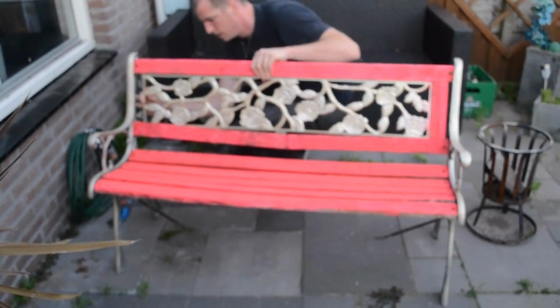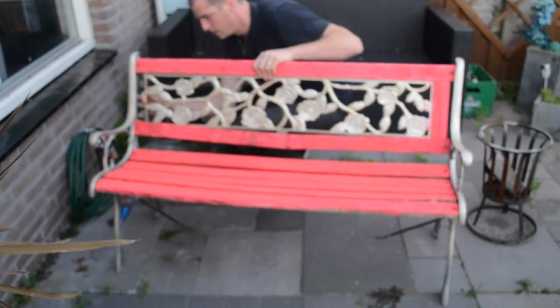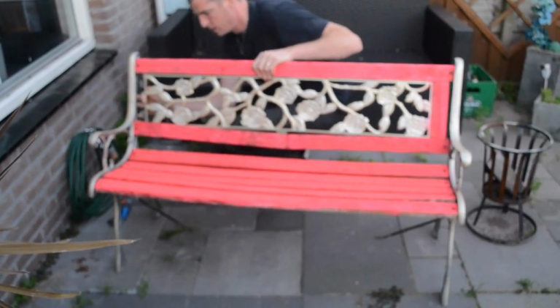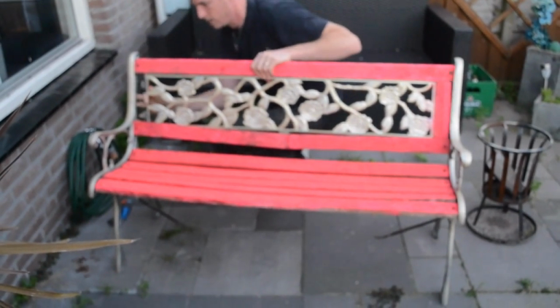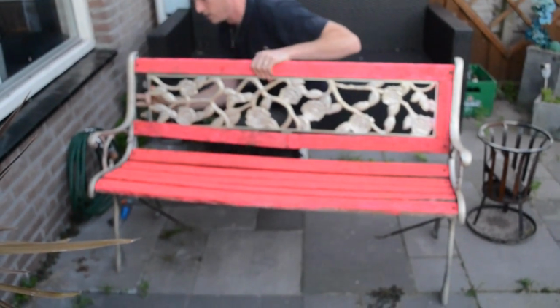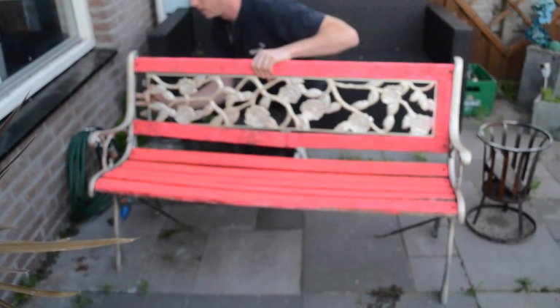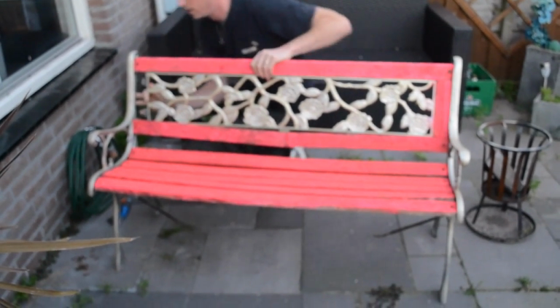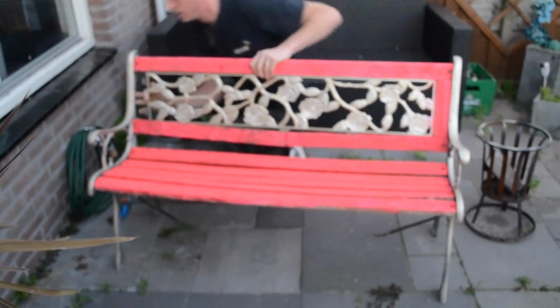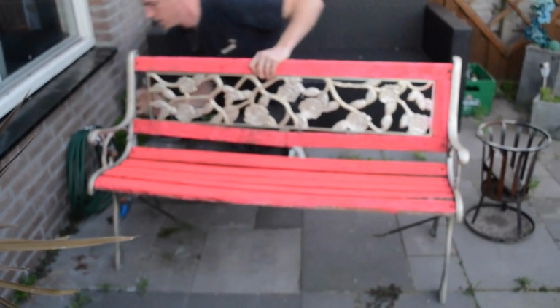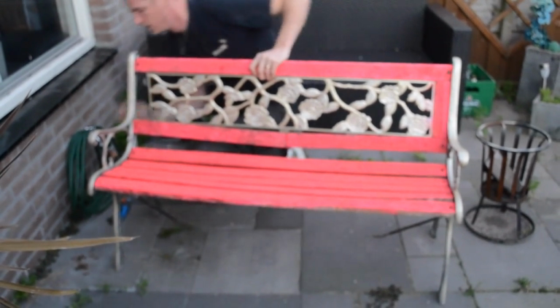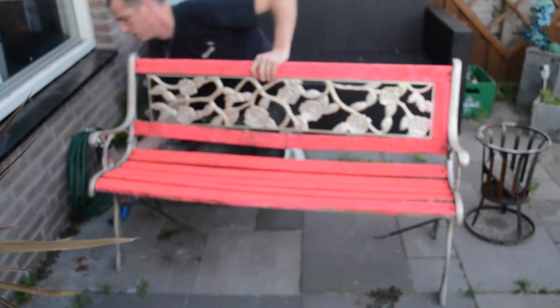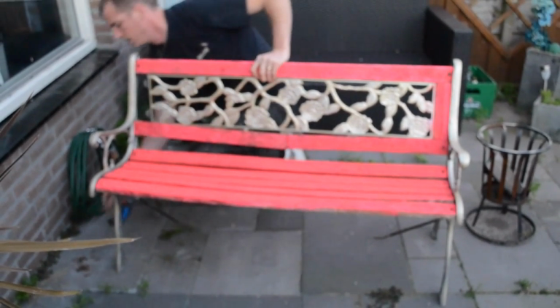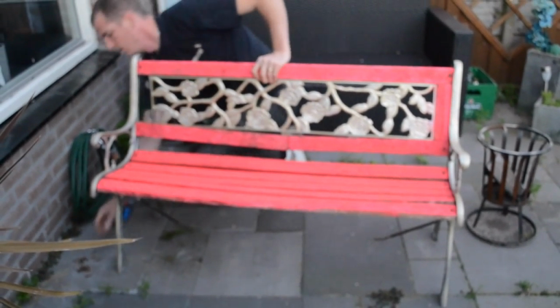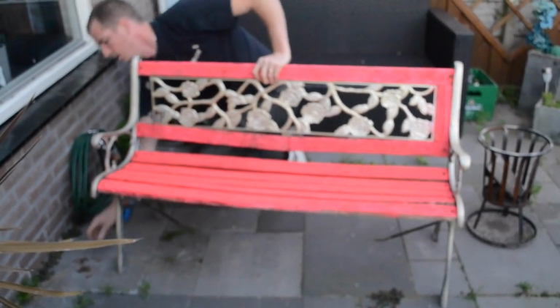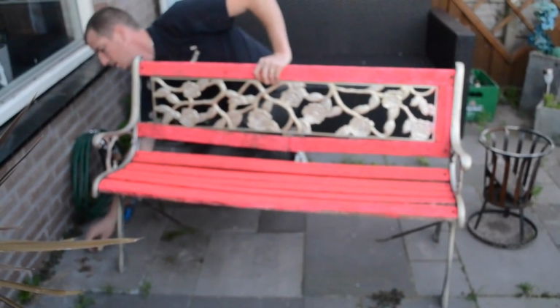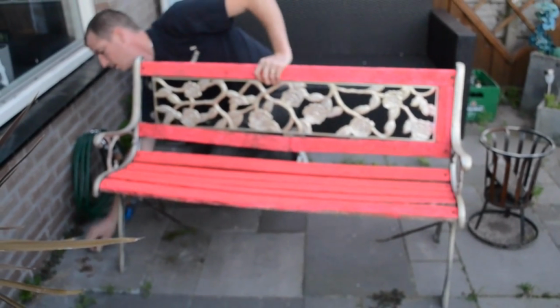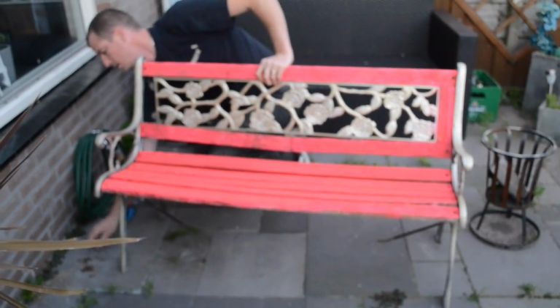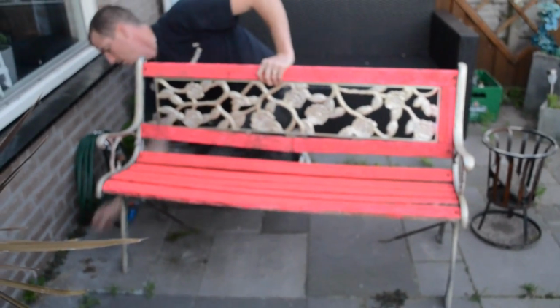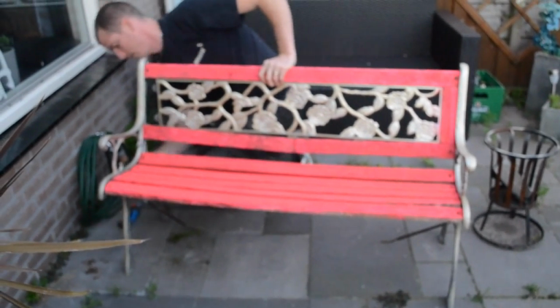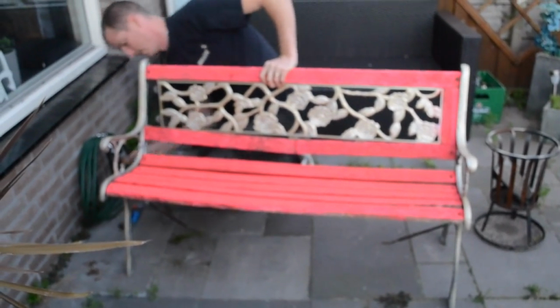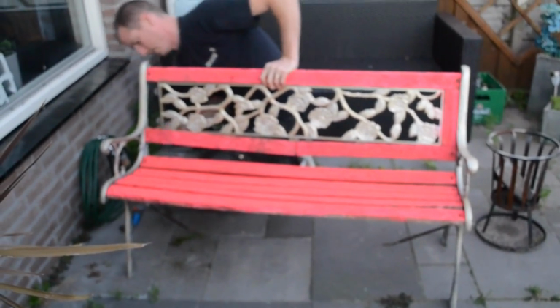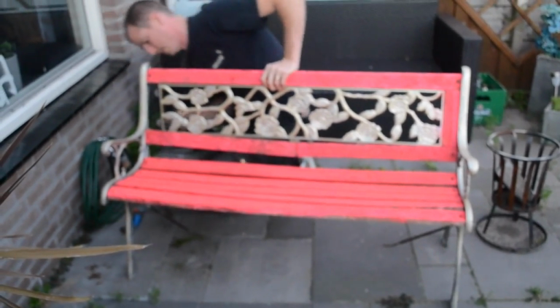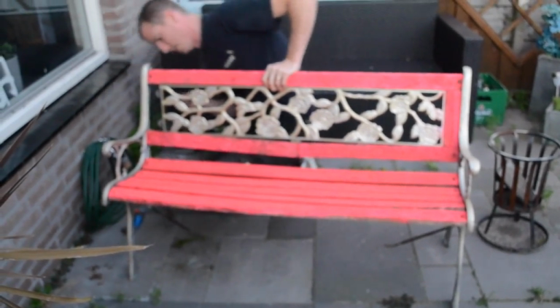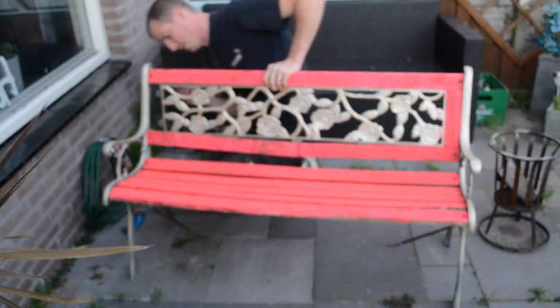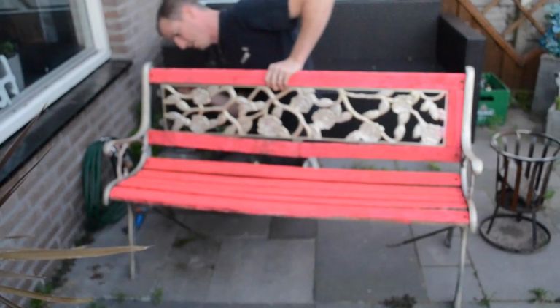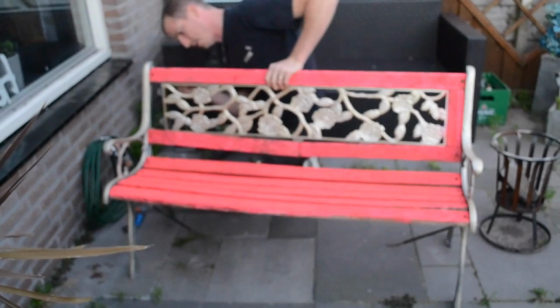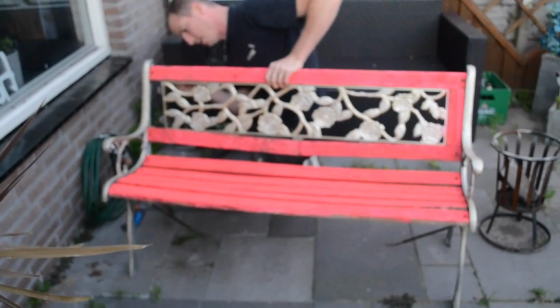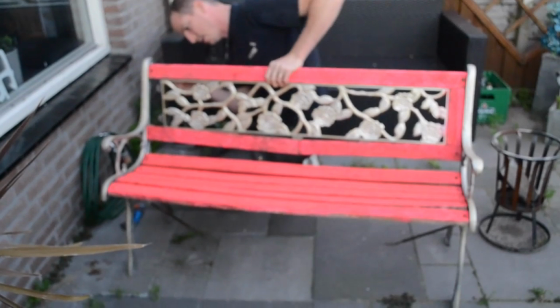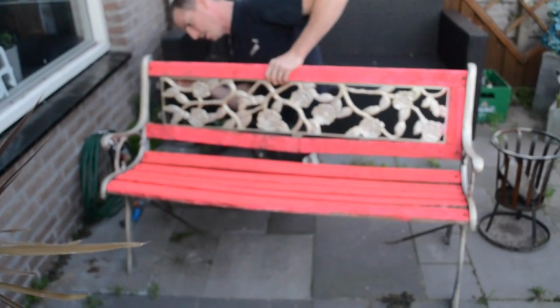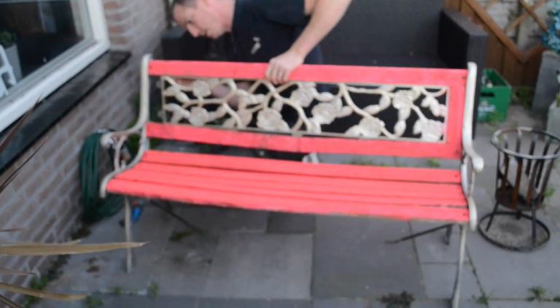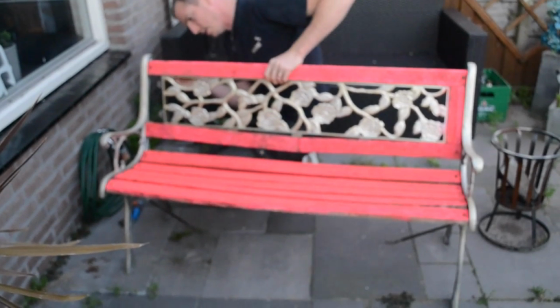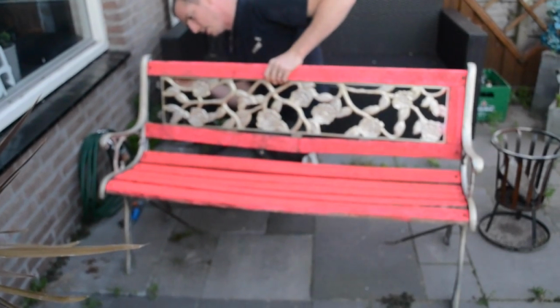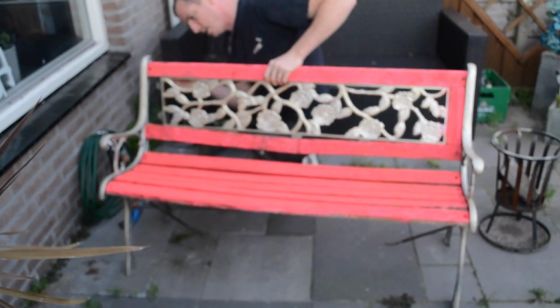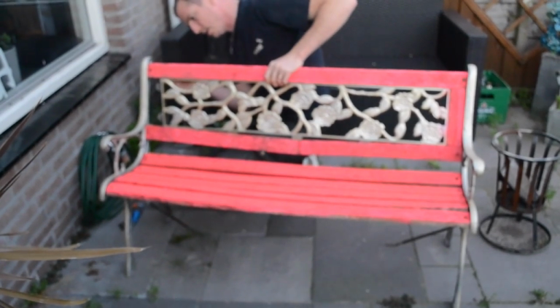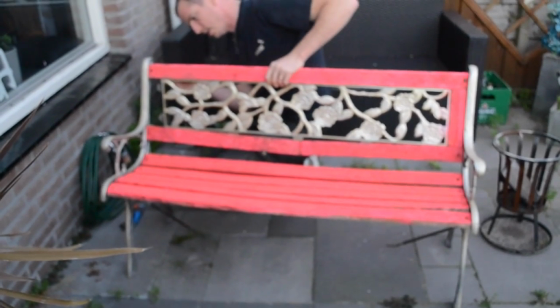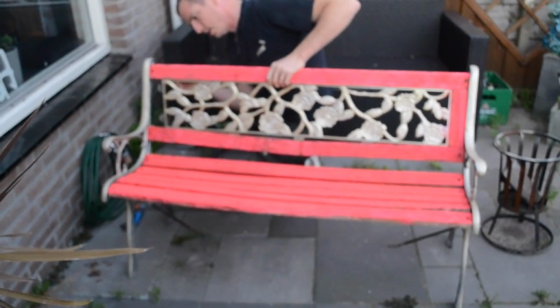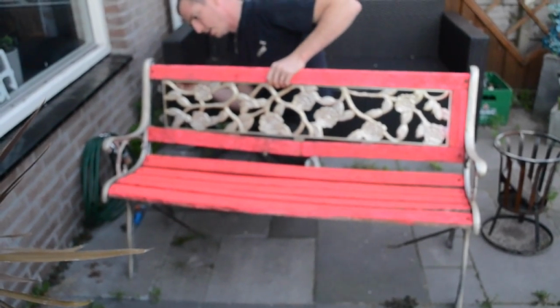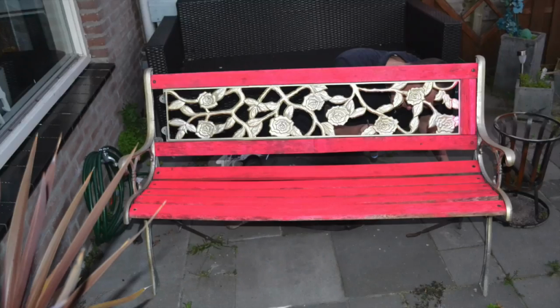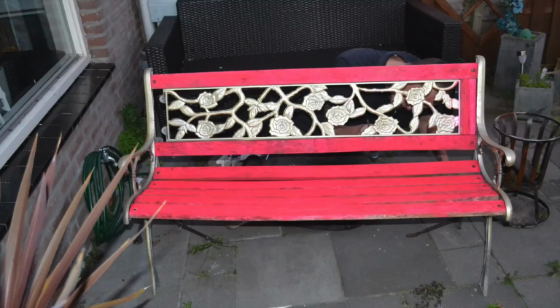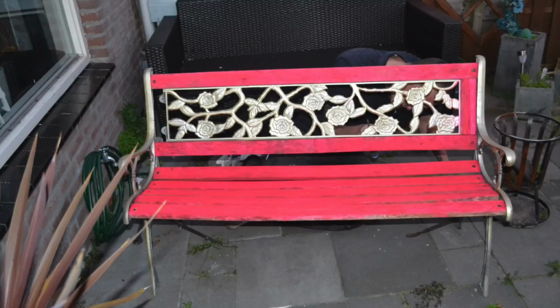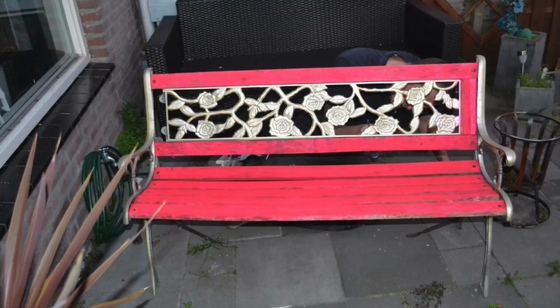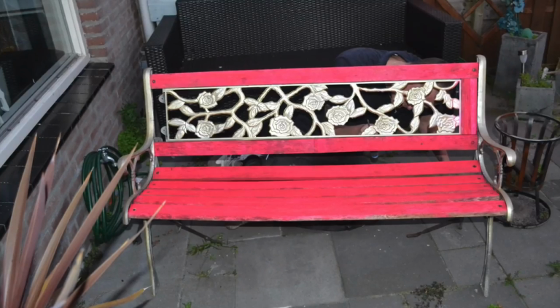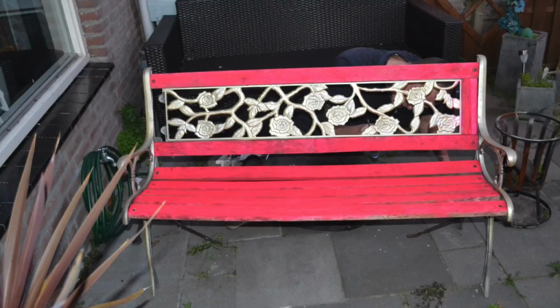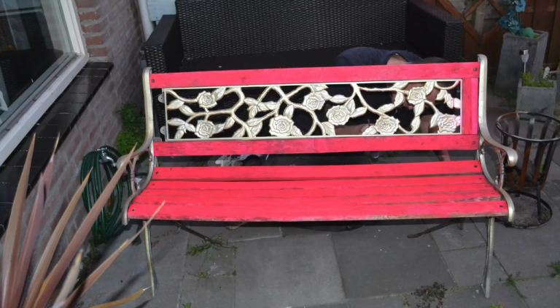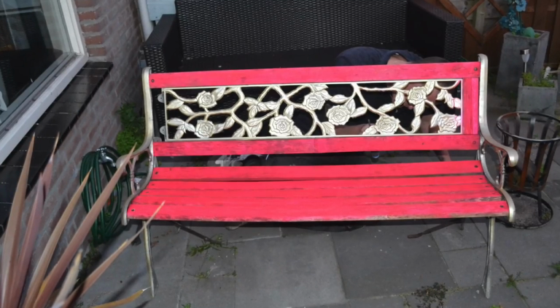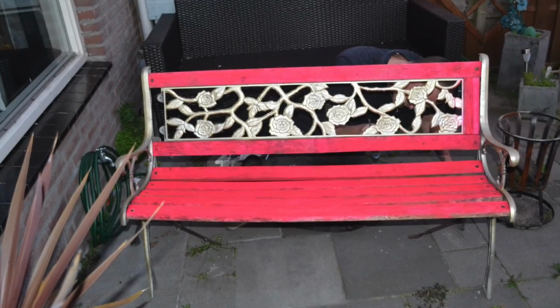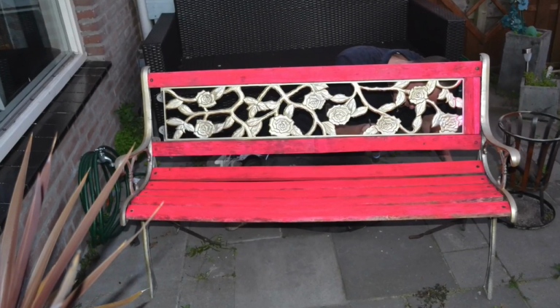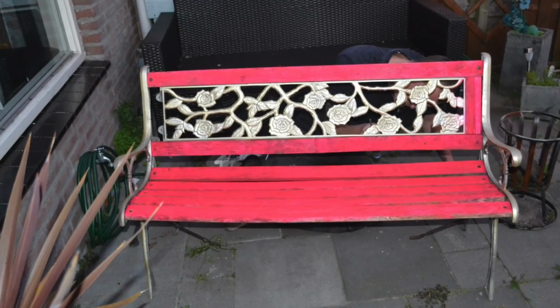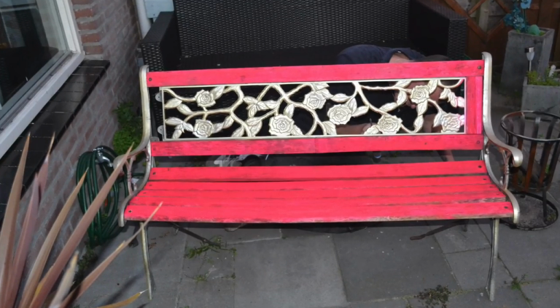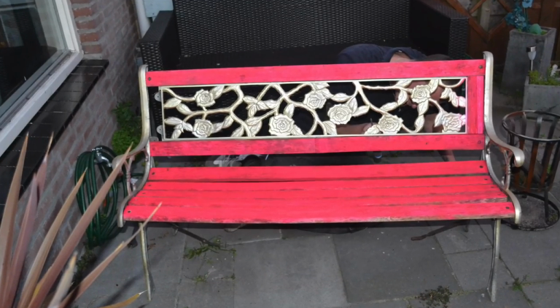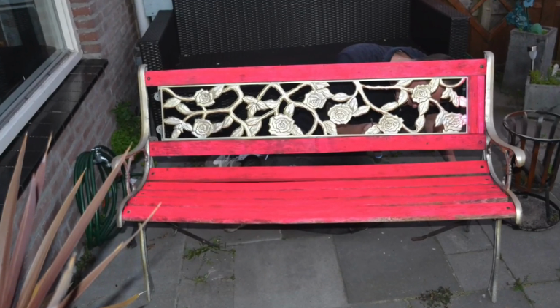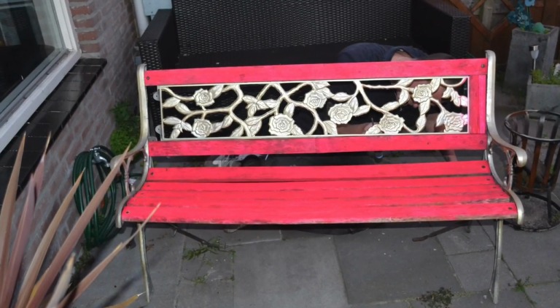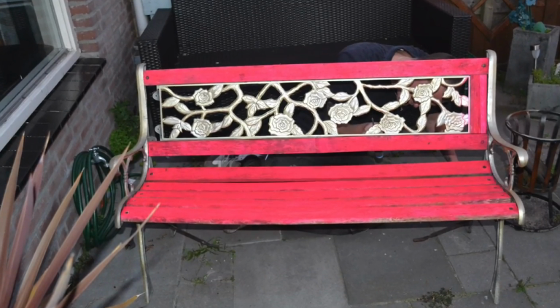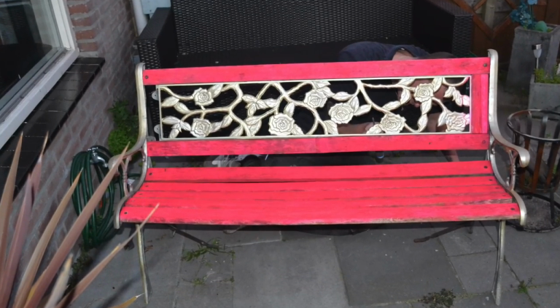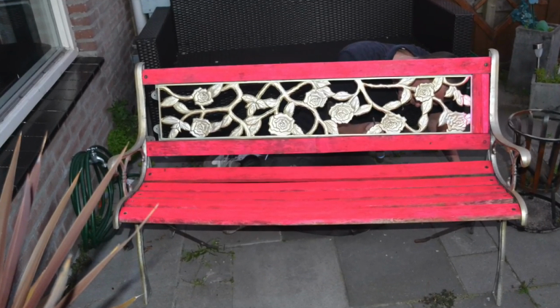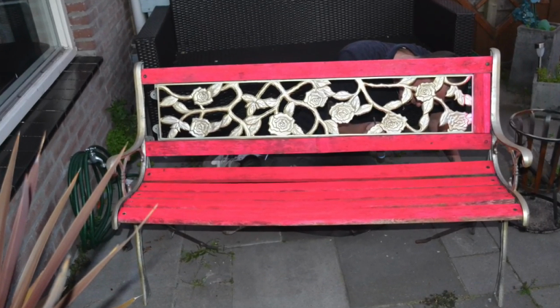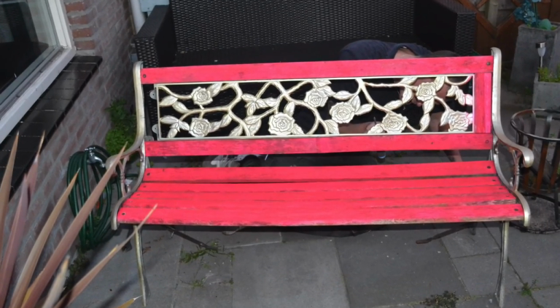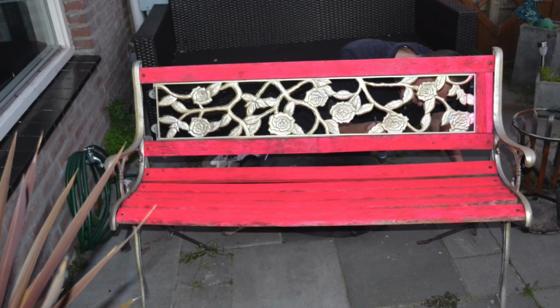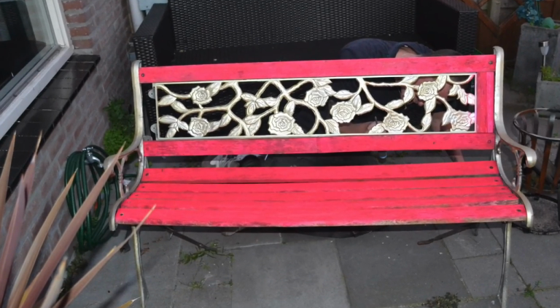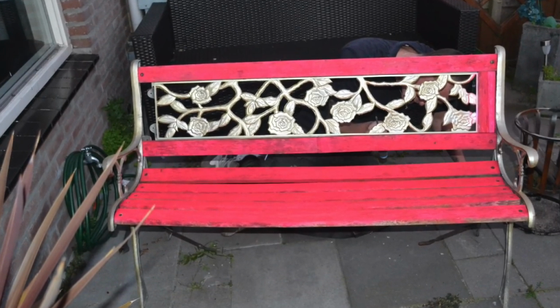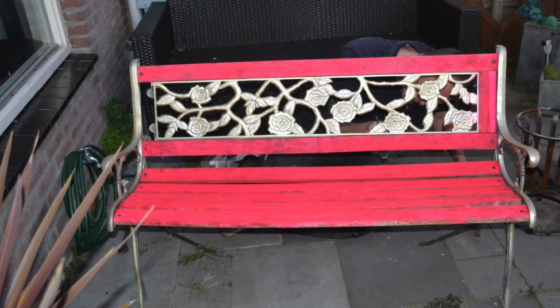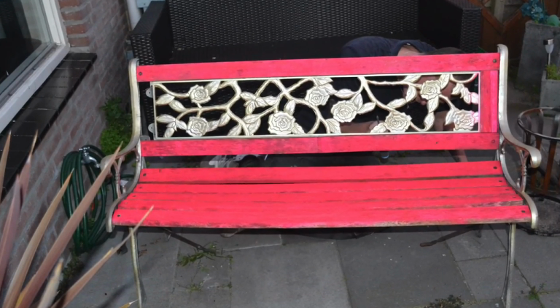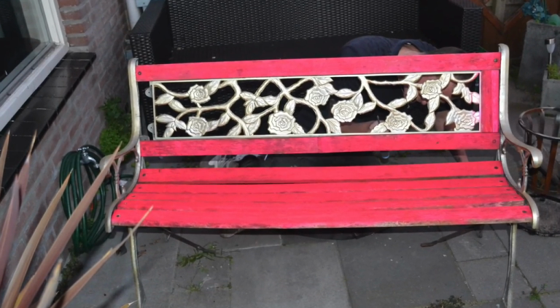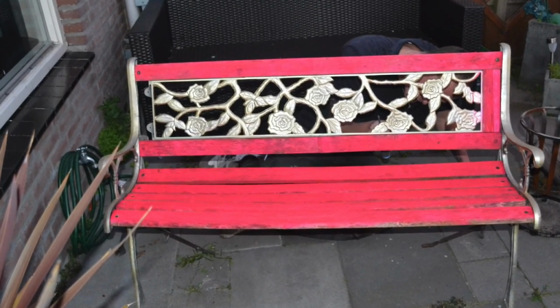Thanks for watching! If you guys like this DIY project give it a thumbs up and I'll see you in the next video. Bye bye!